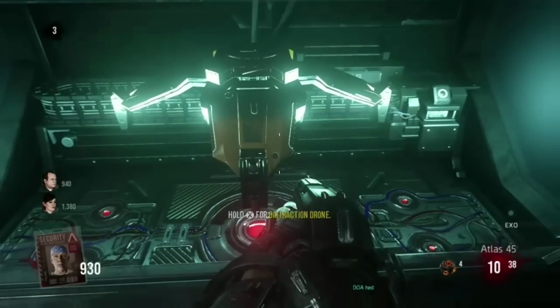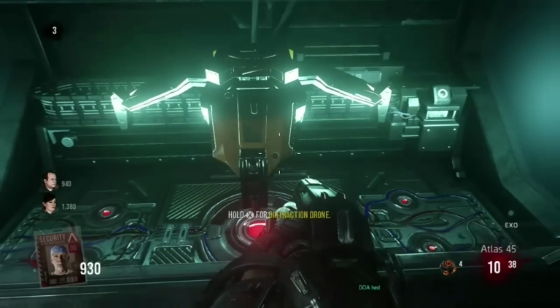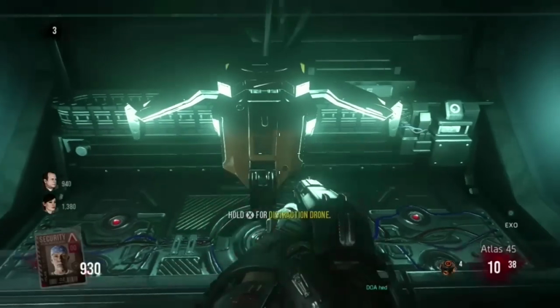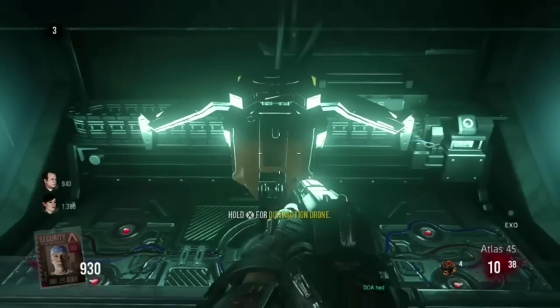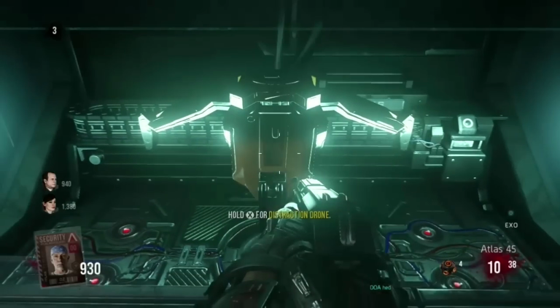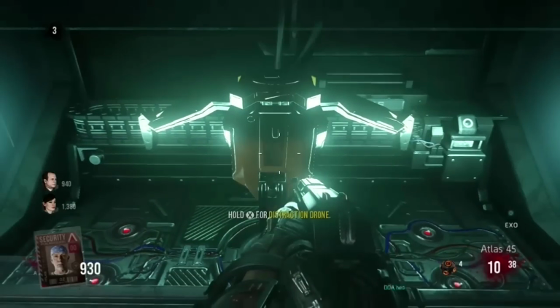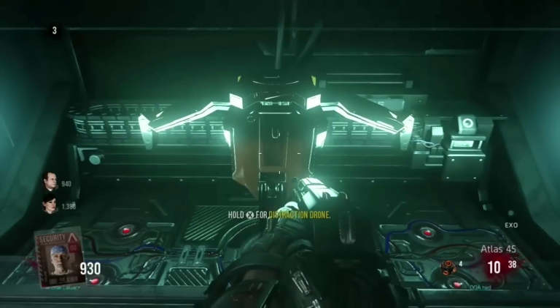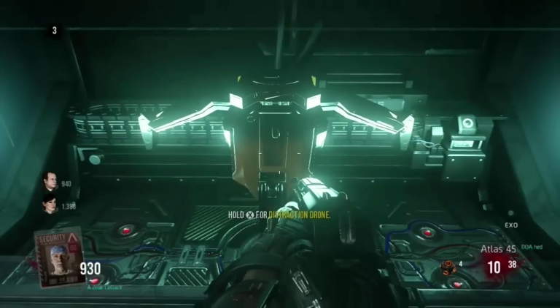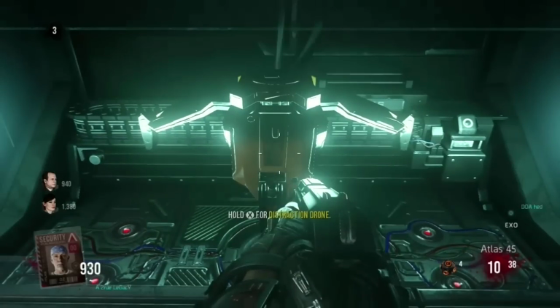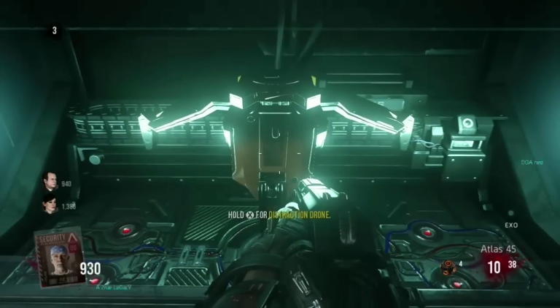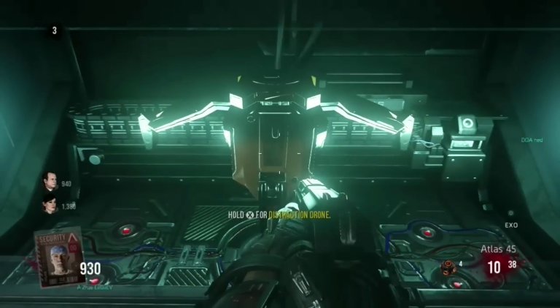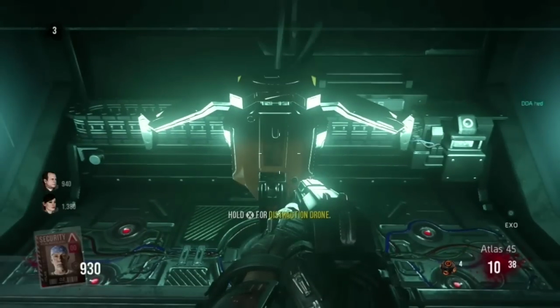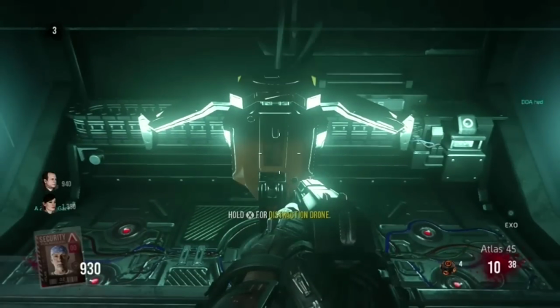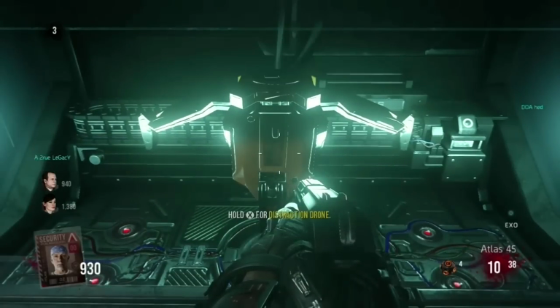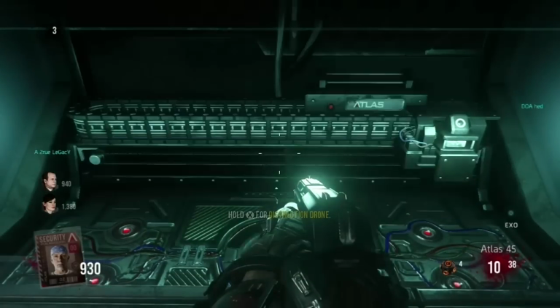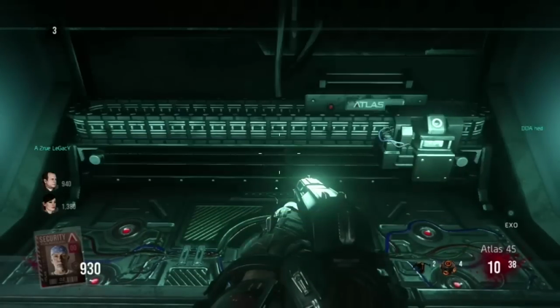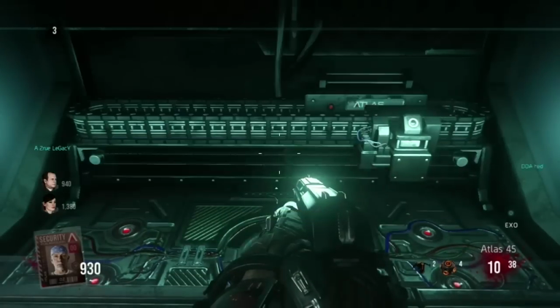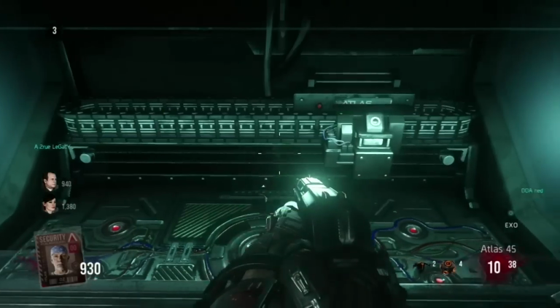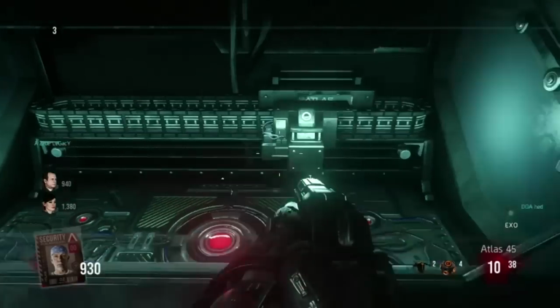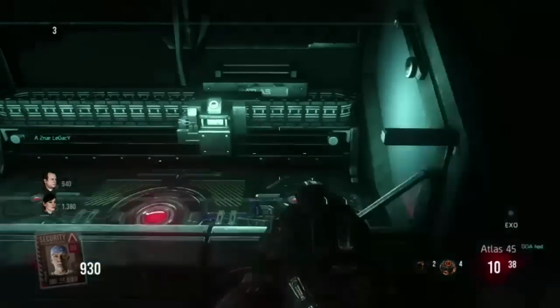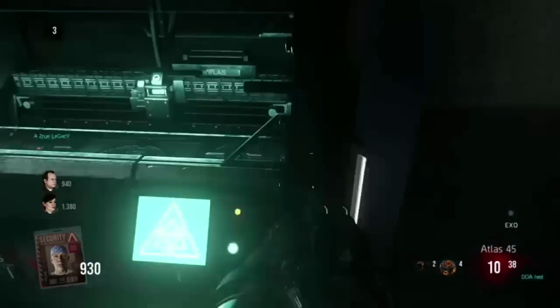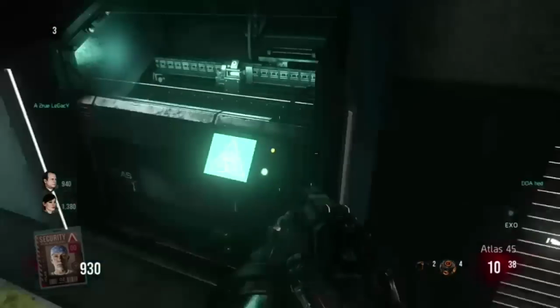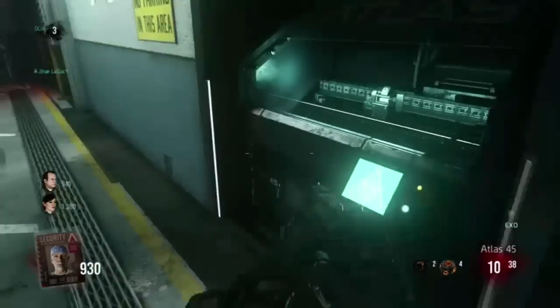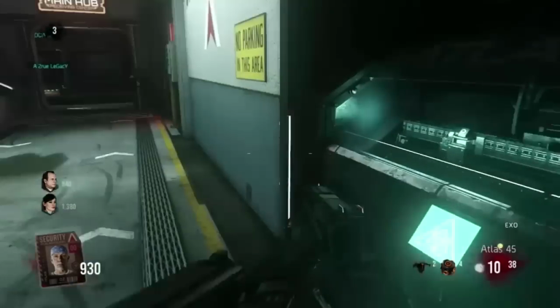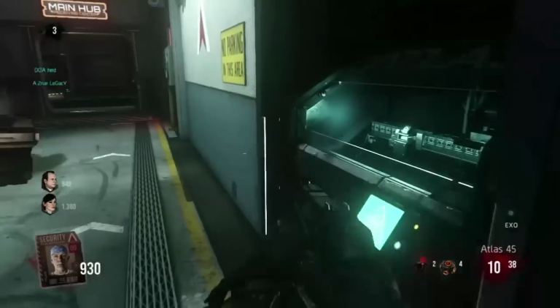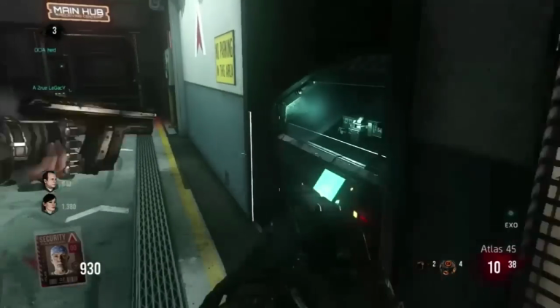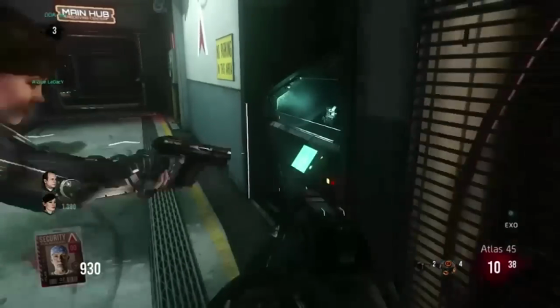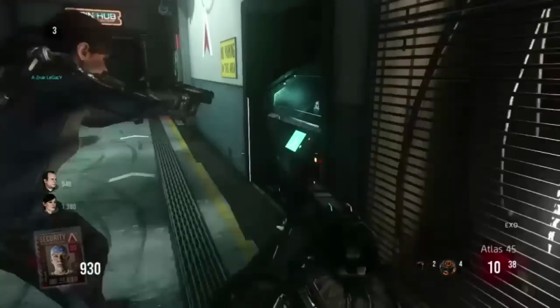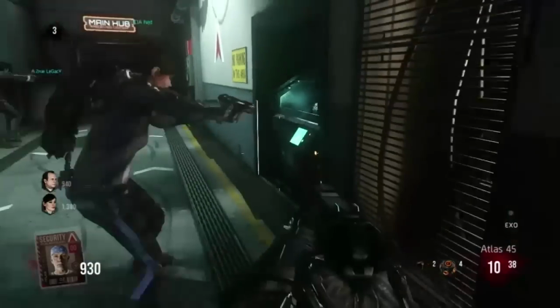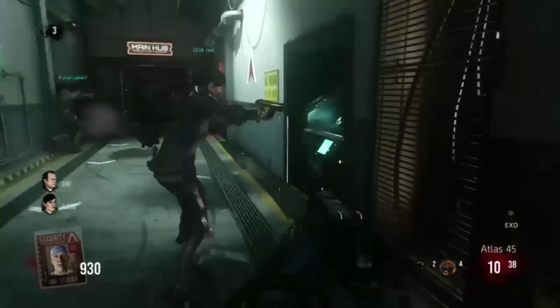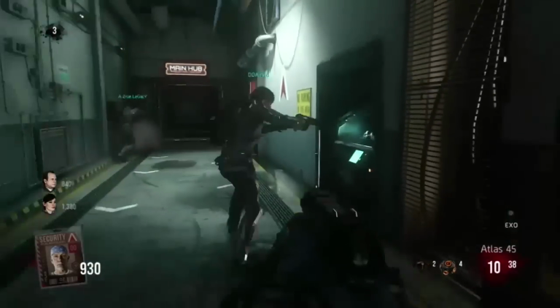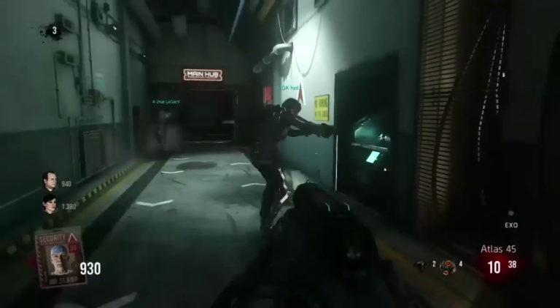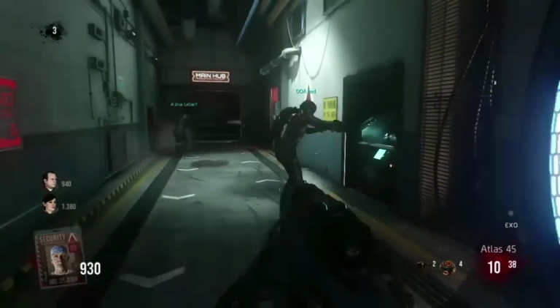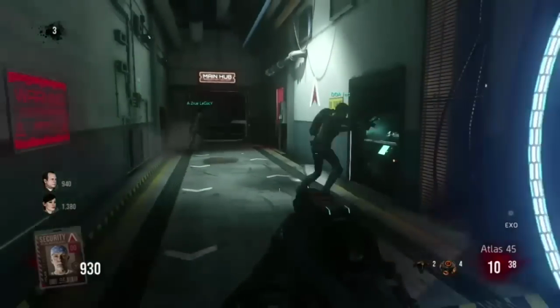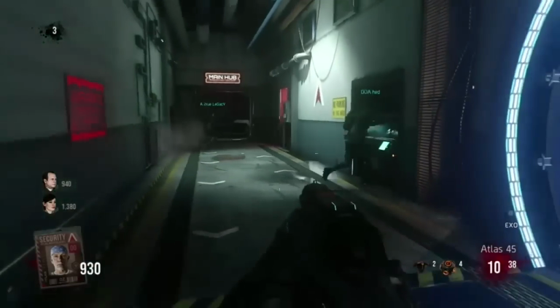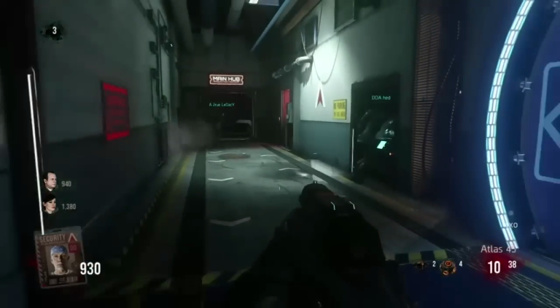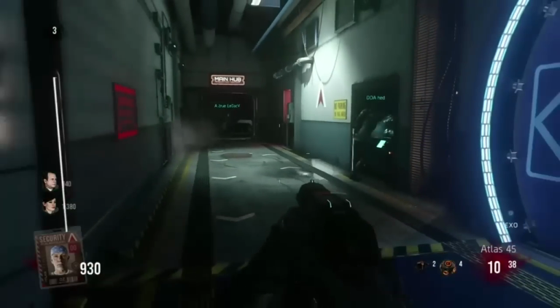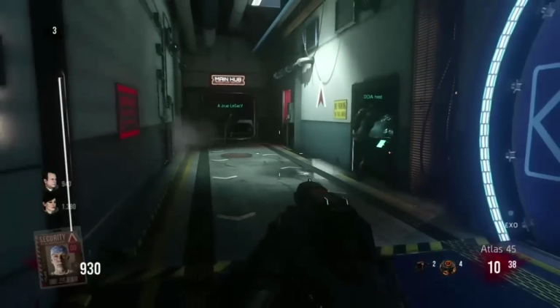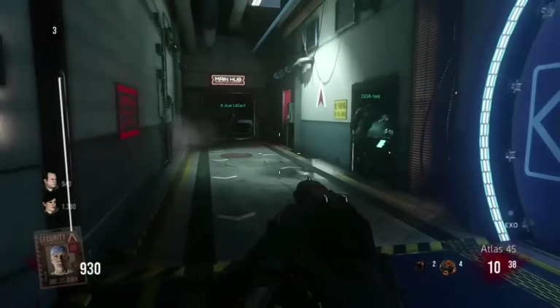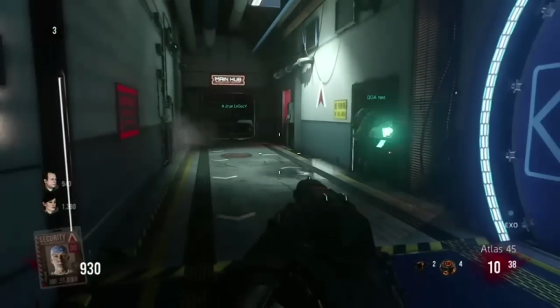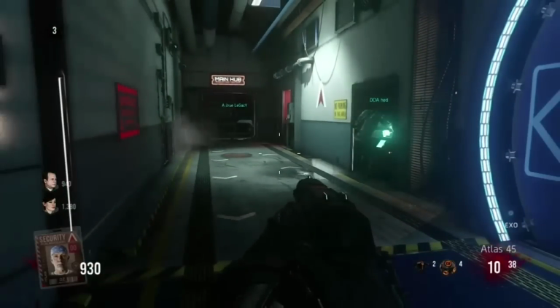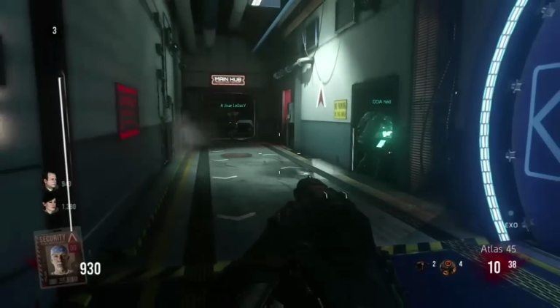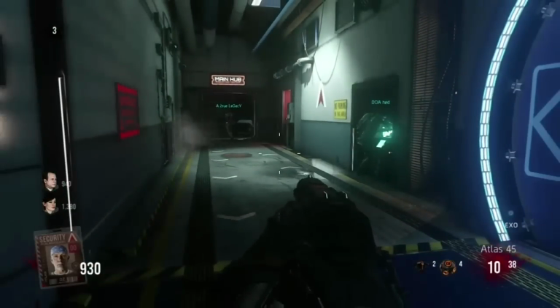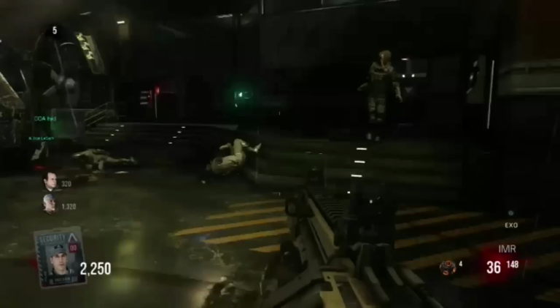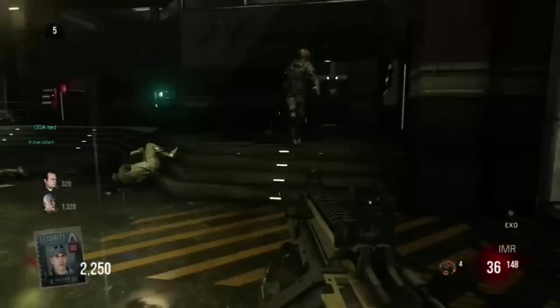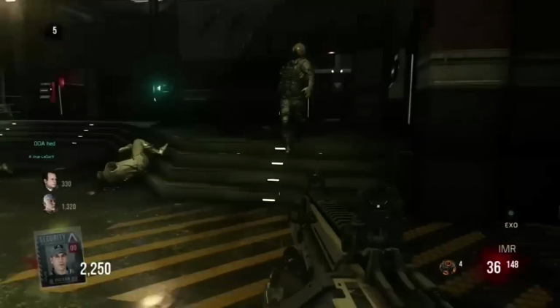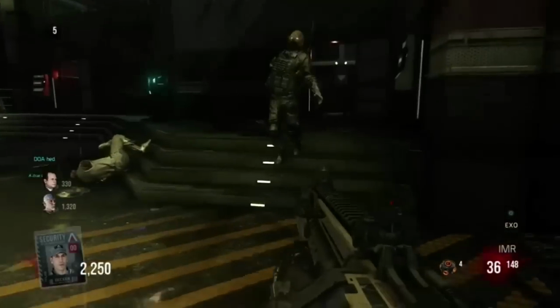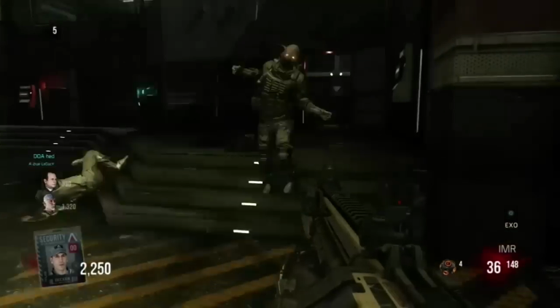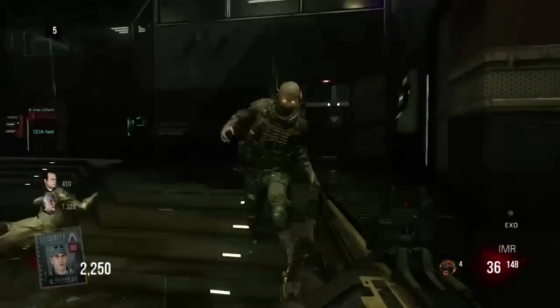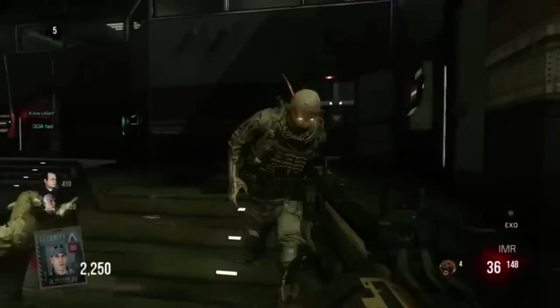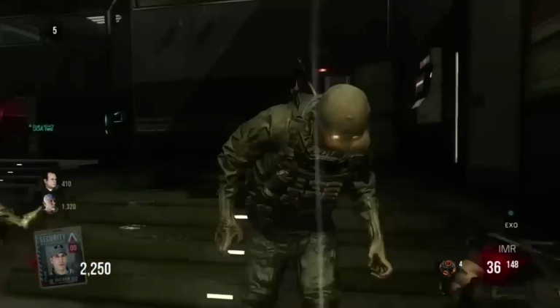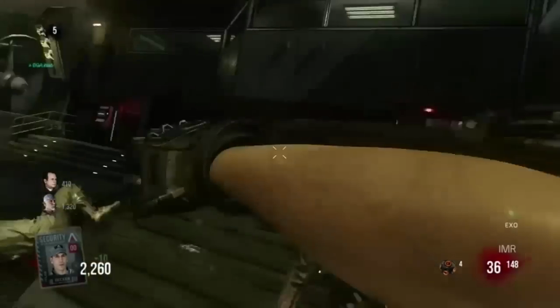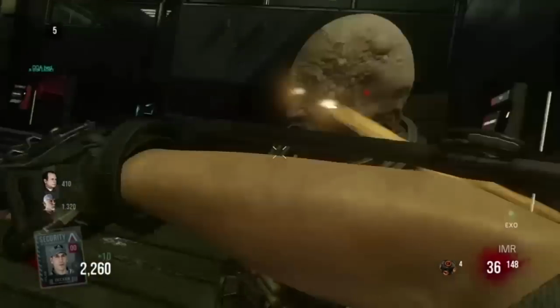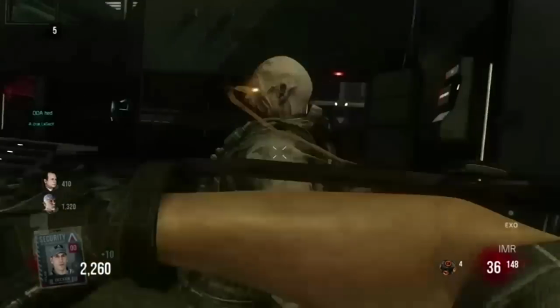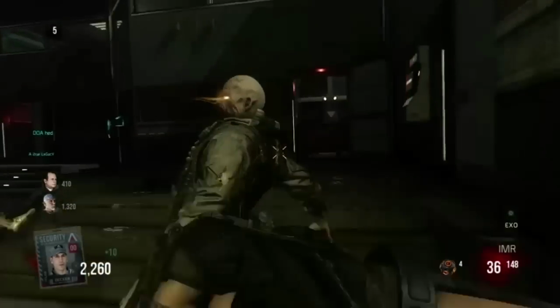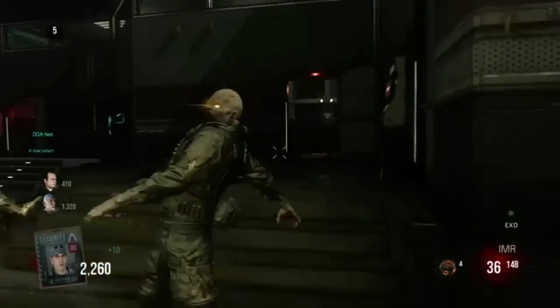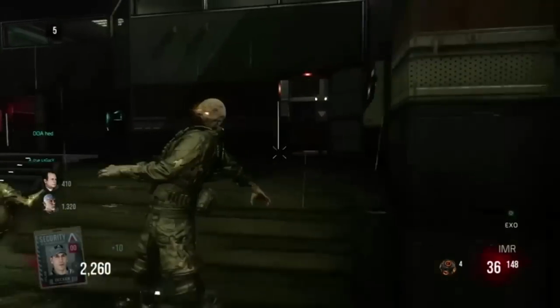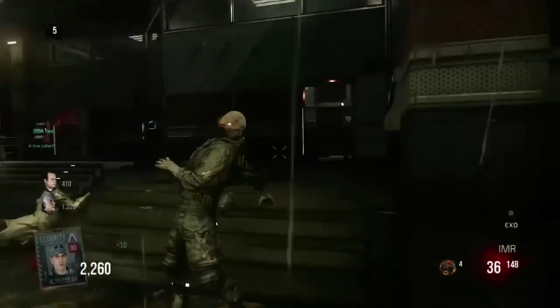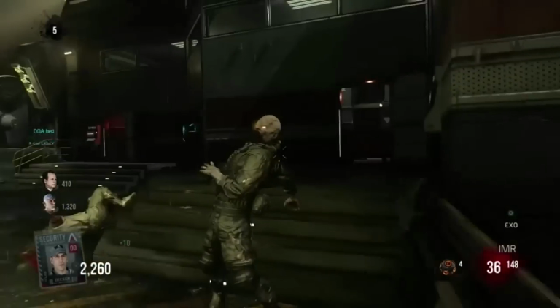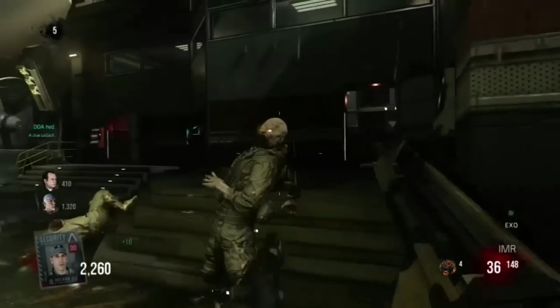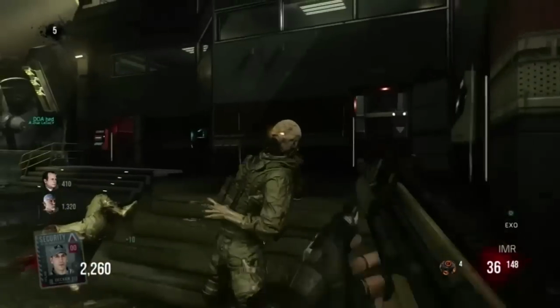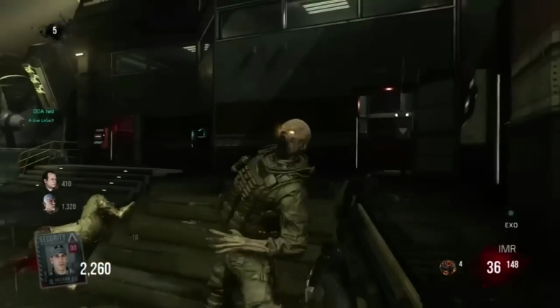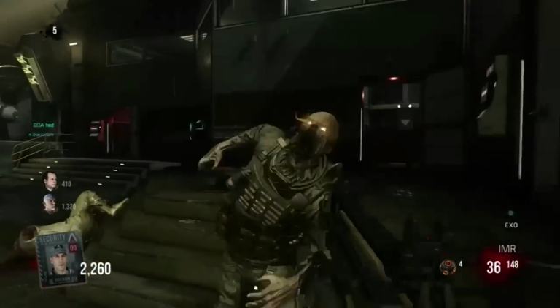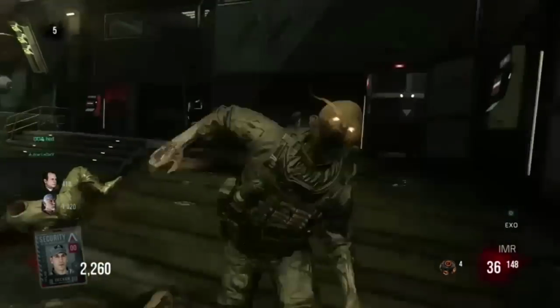The first thing you're going to want to do is have someone else, not you, get the distraction drone. As you saw right there, that comes from the 3D printer.